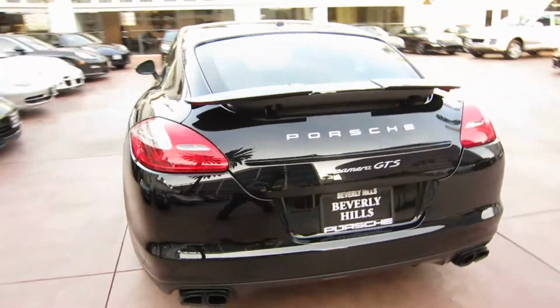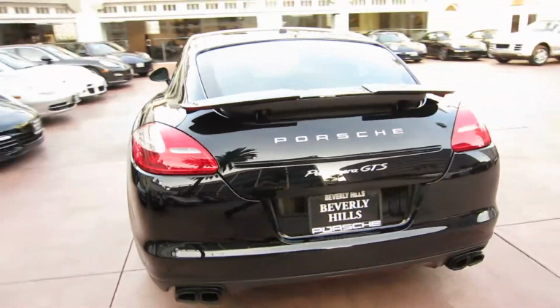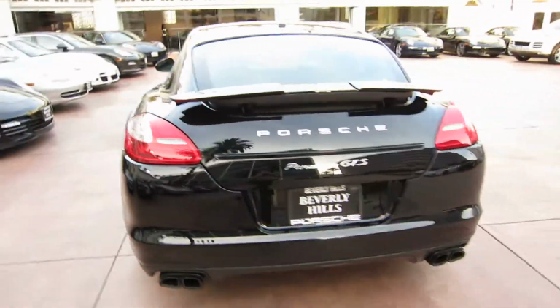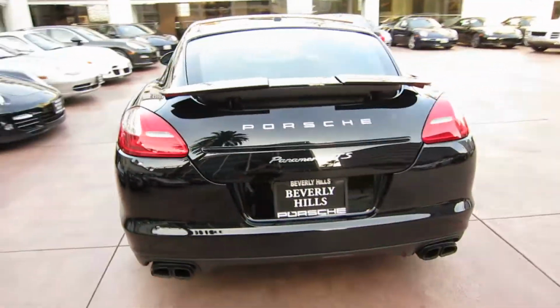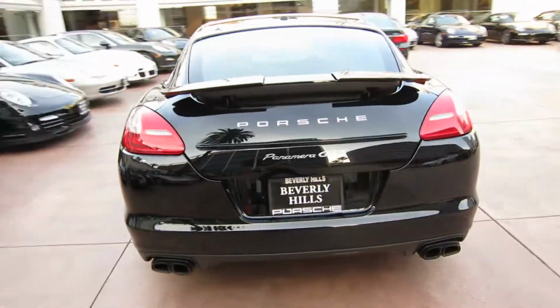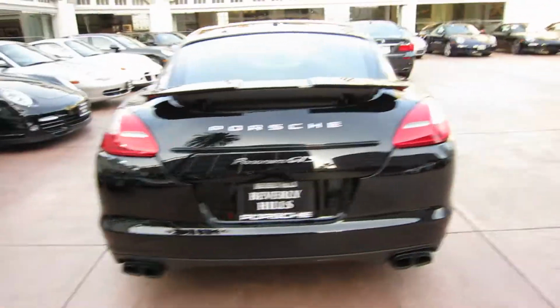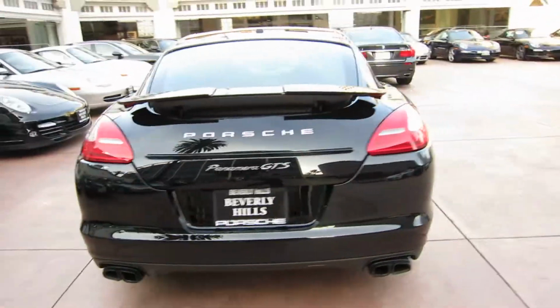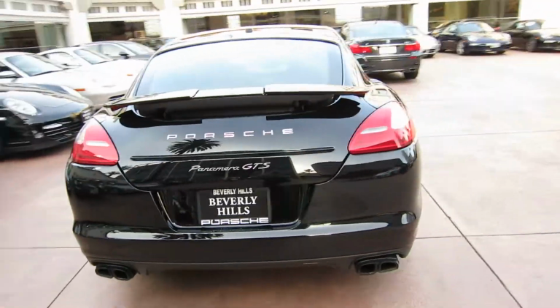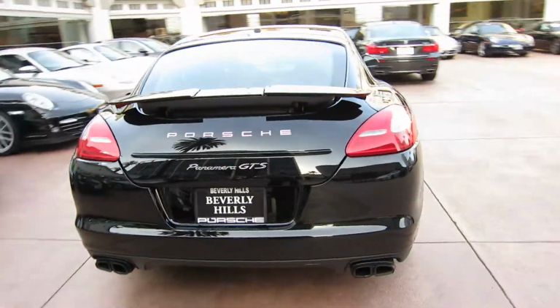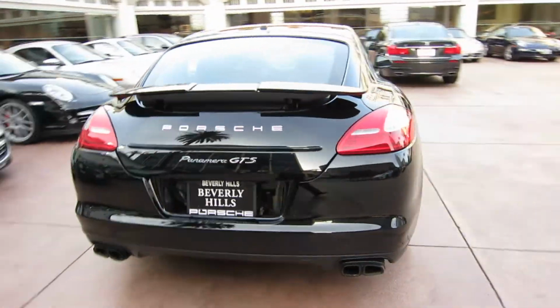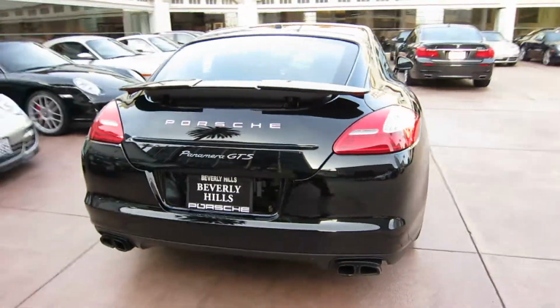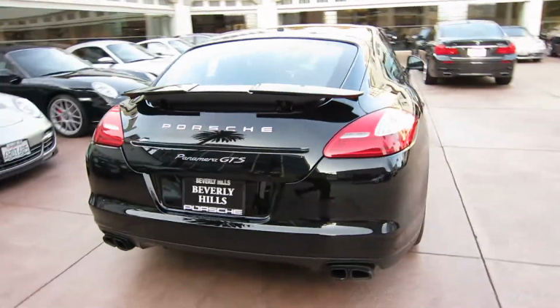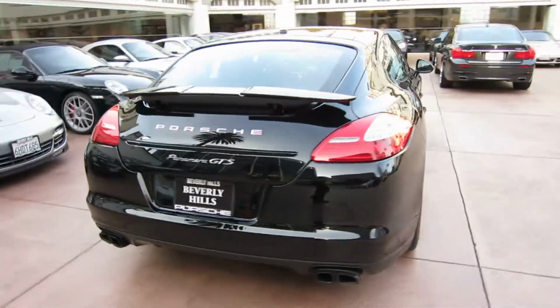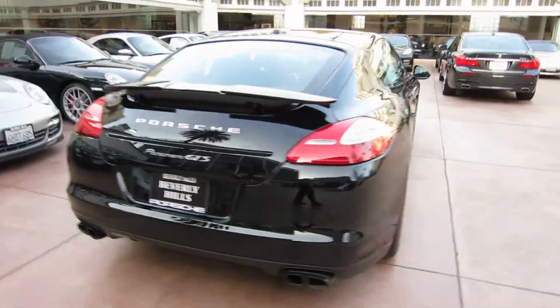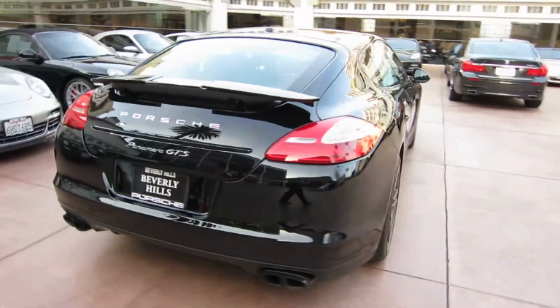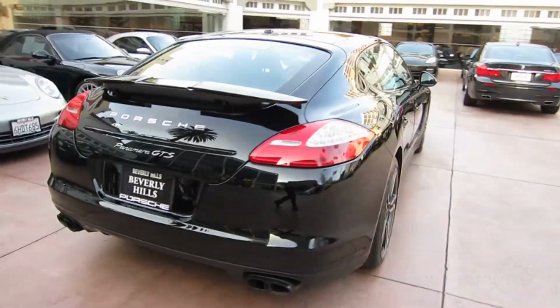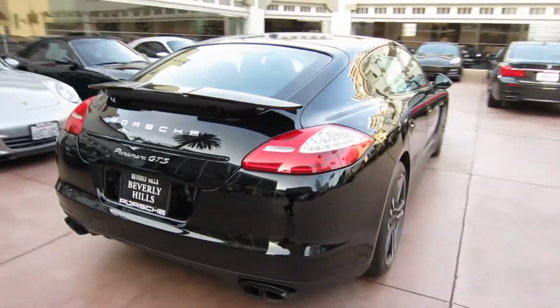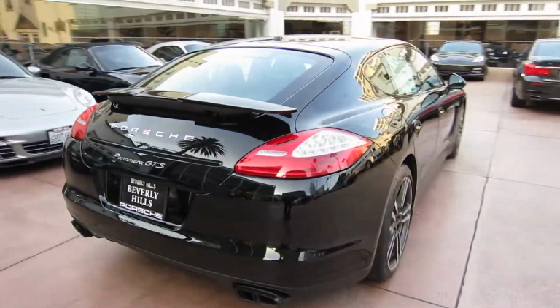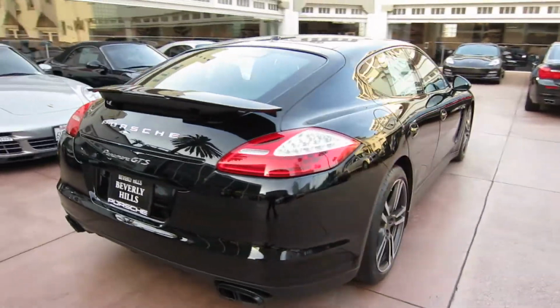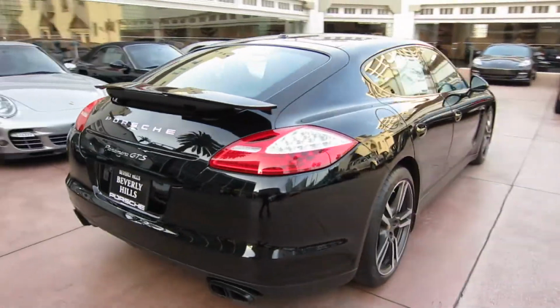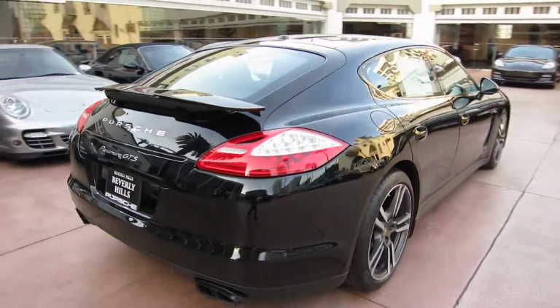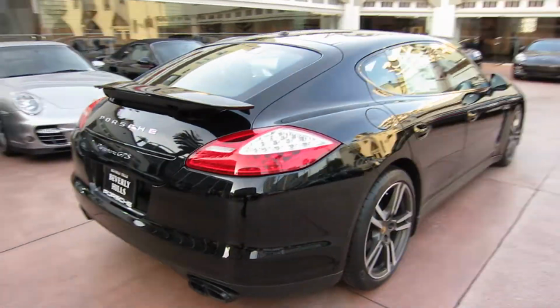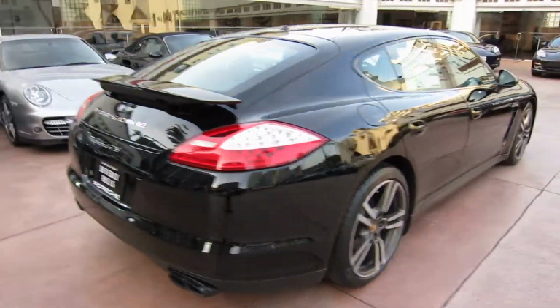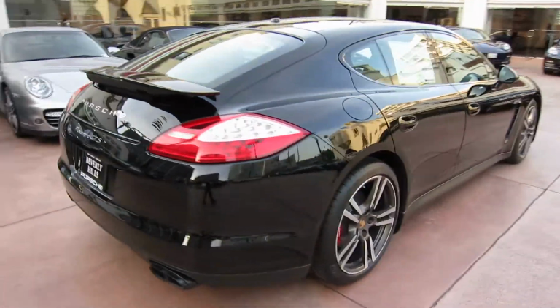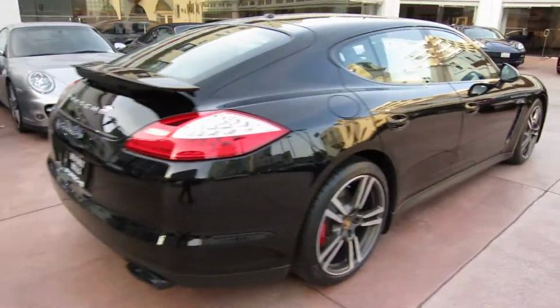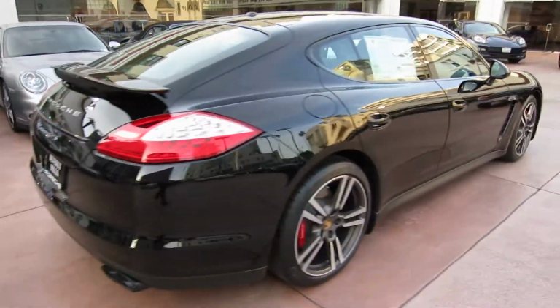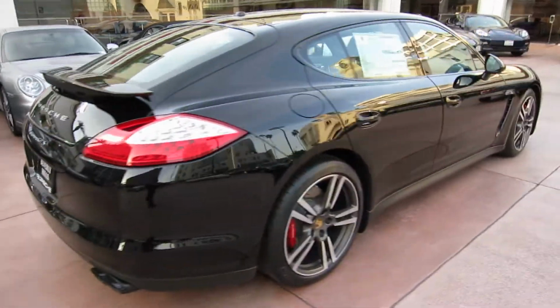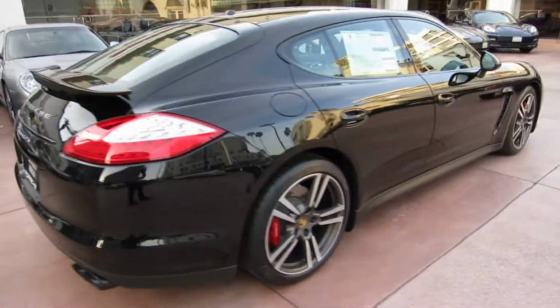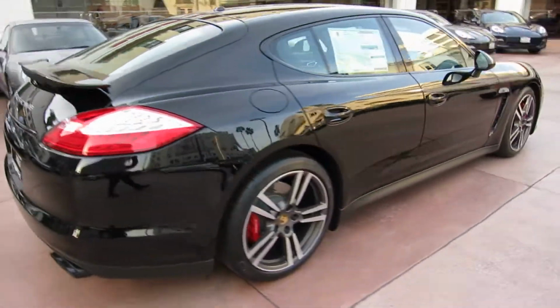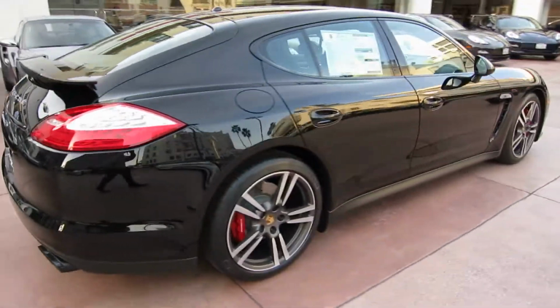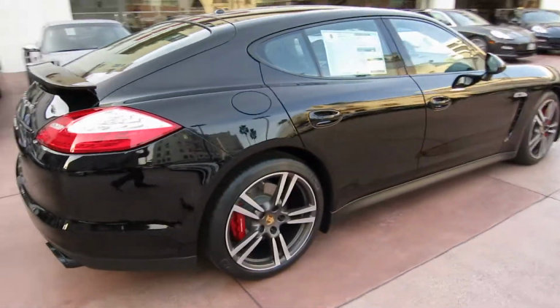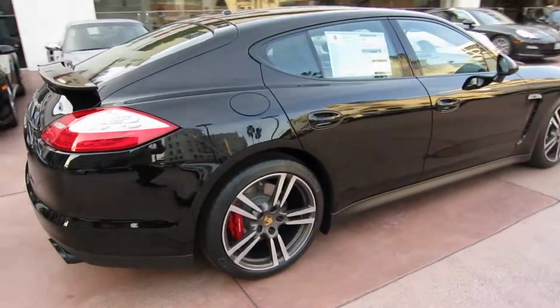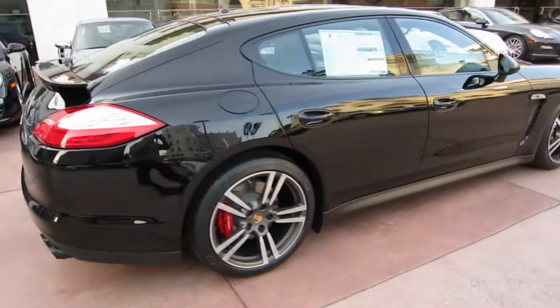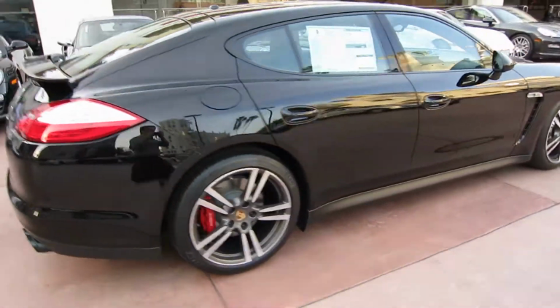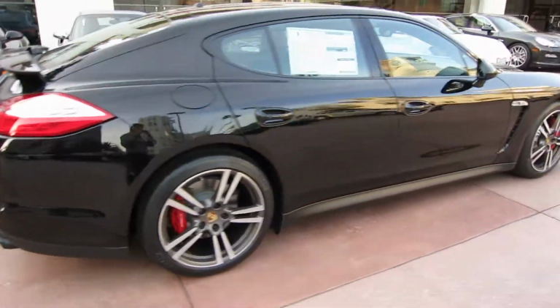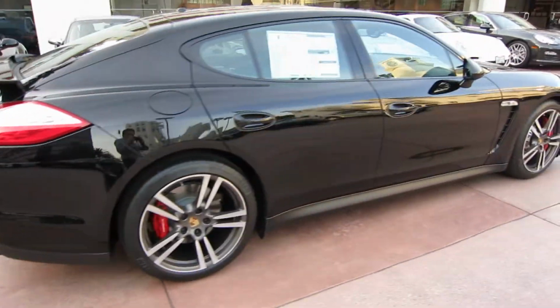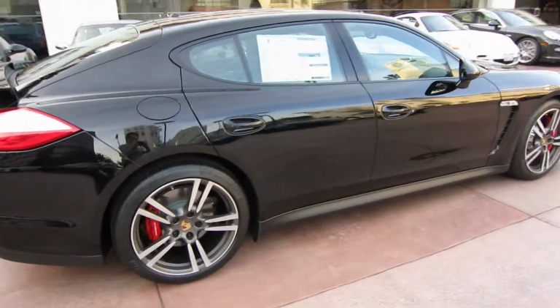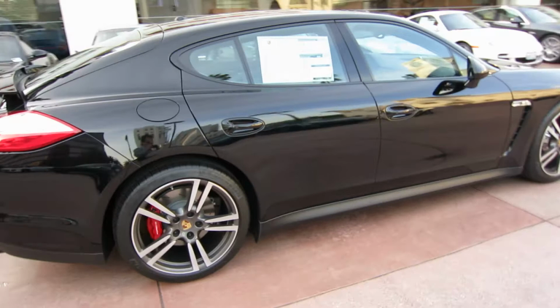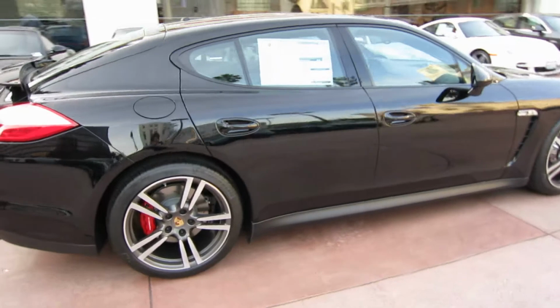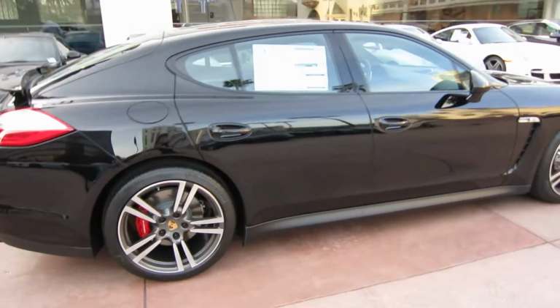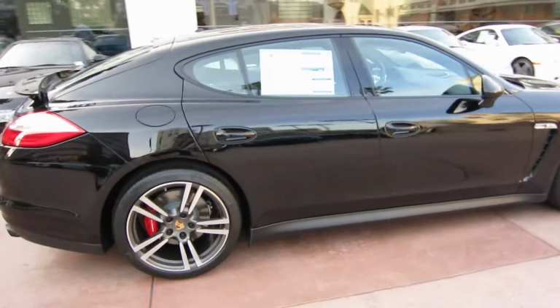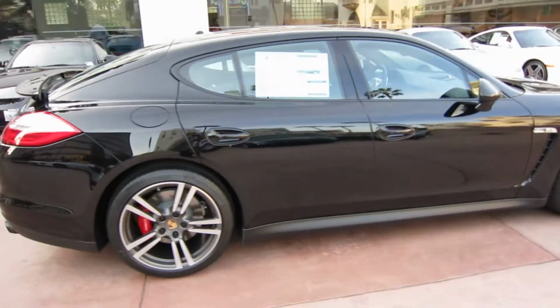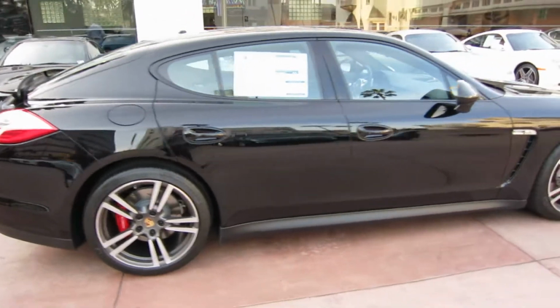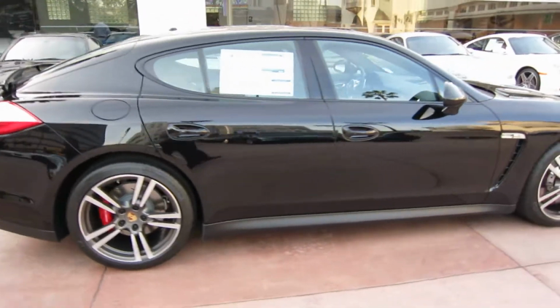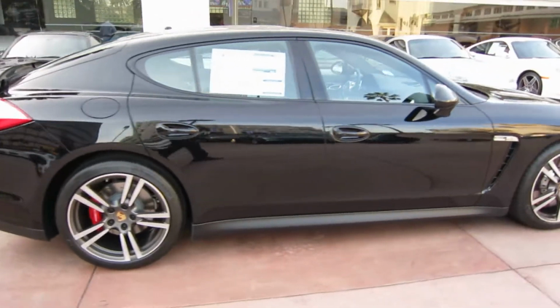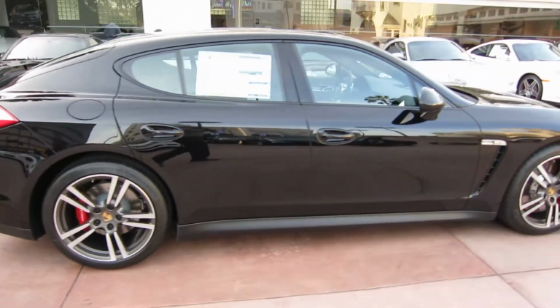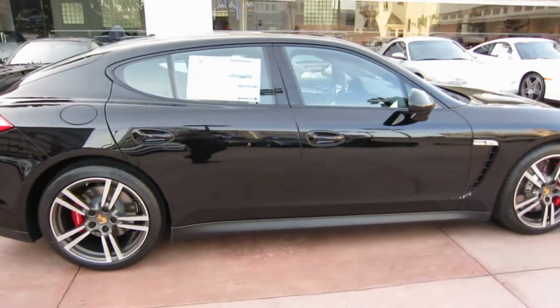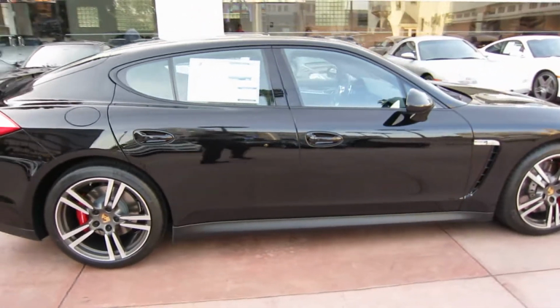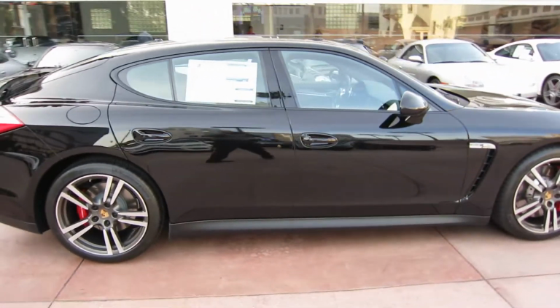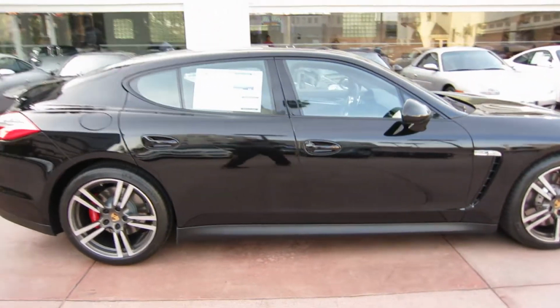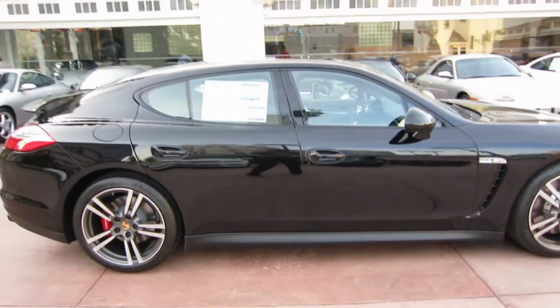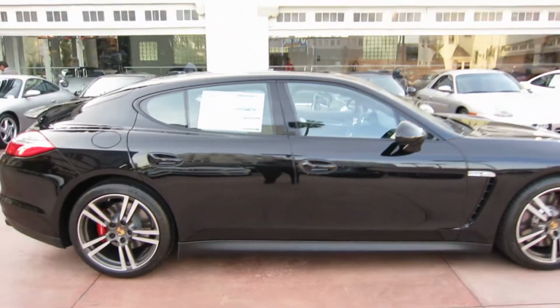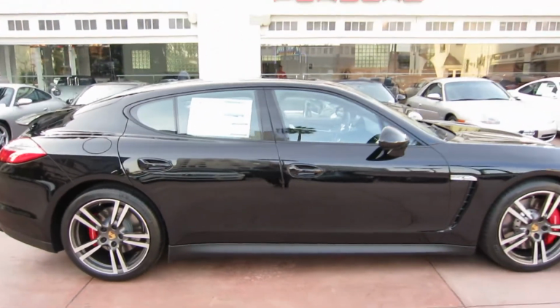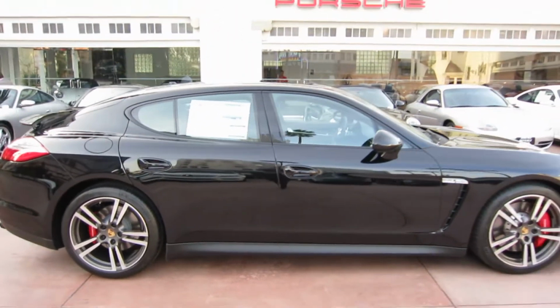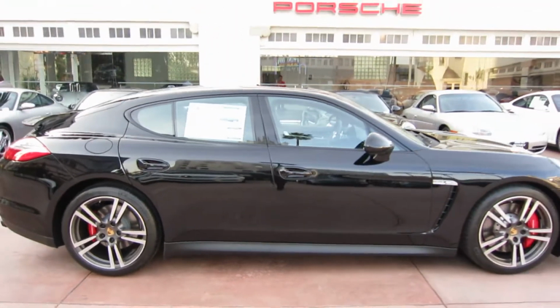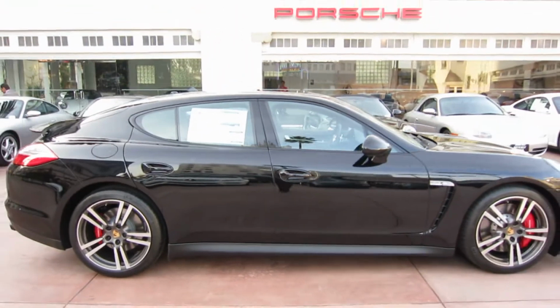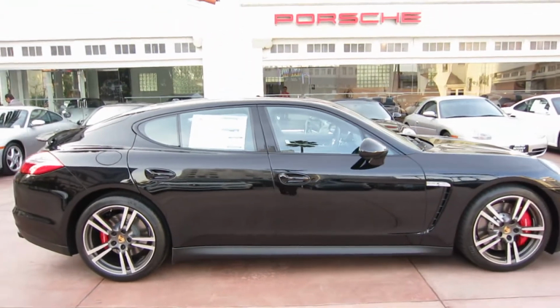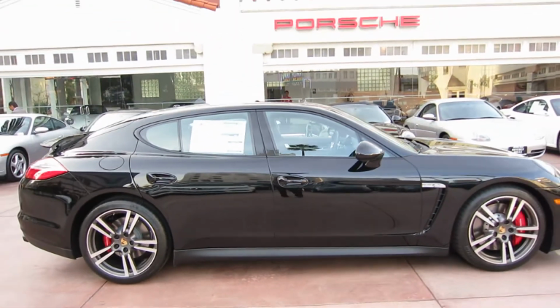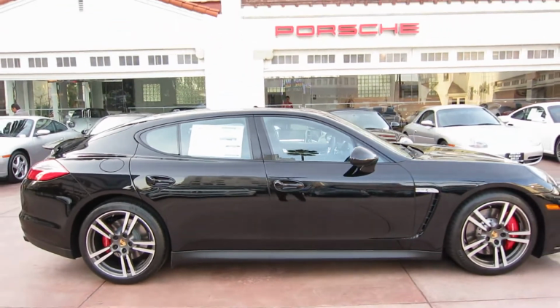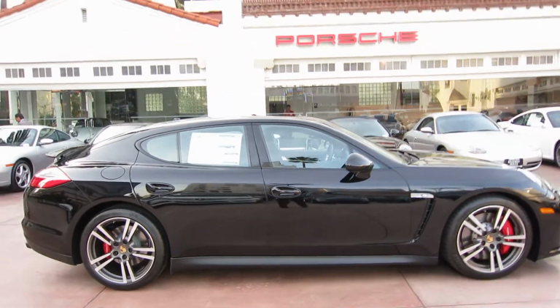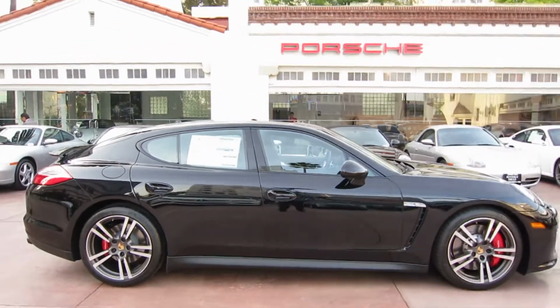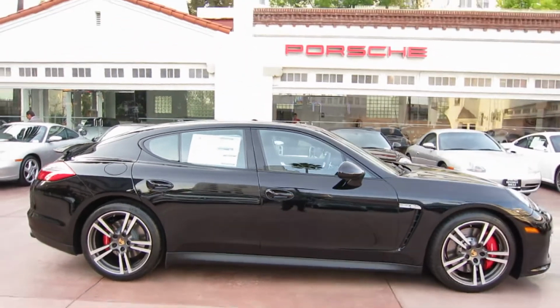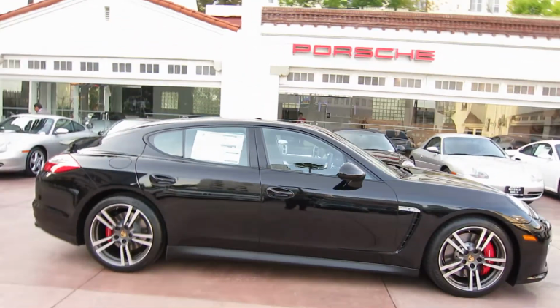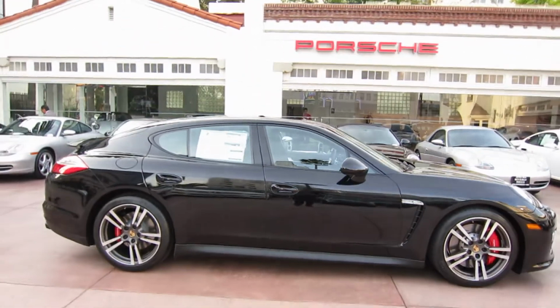You should really hear the thing under load. We've got a few others available as well, so if you're looking for a Panamera GTS, give me a call — we've got them.